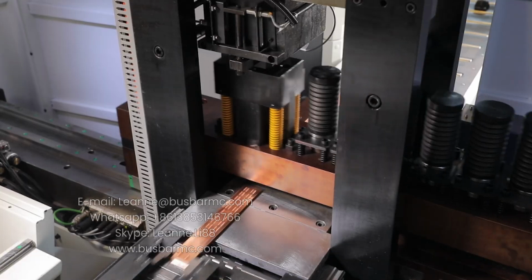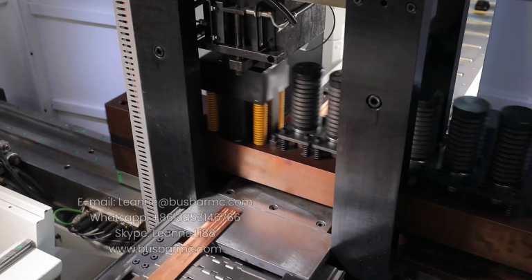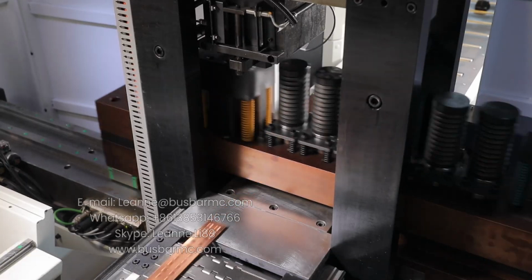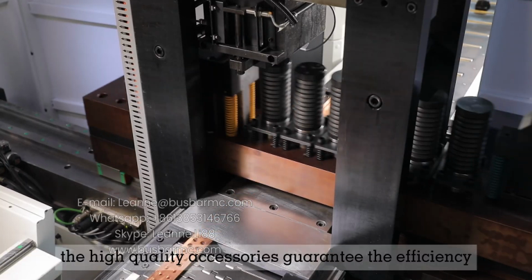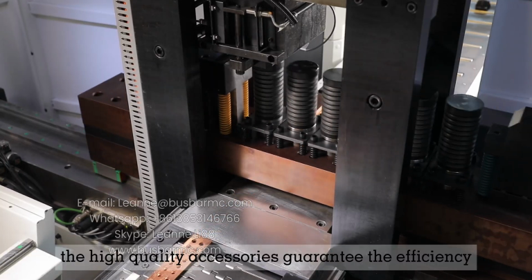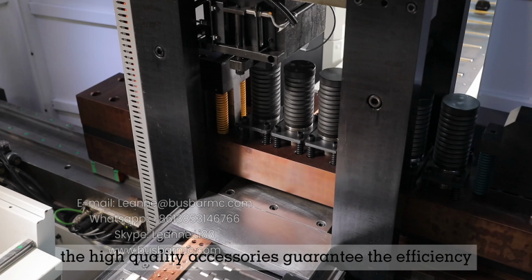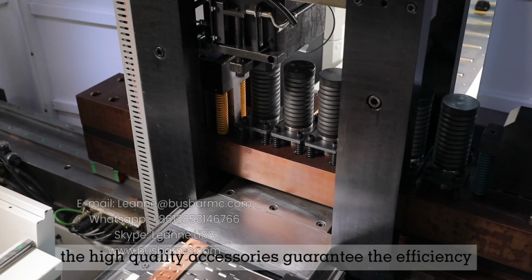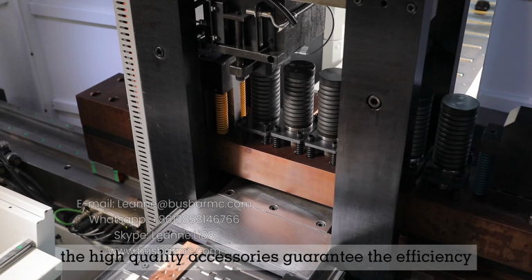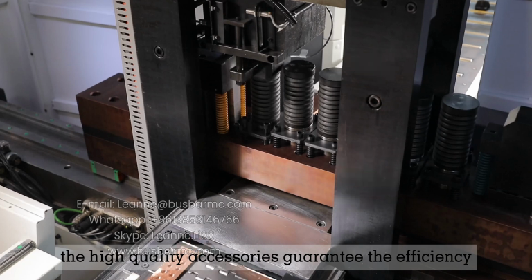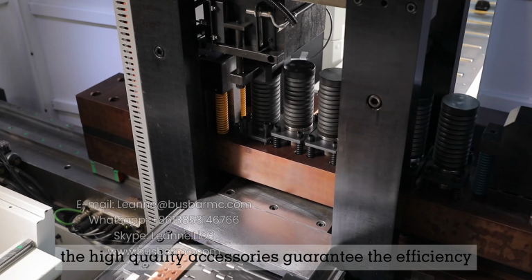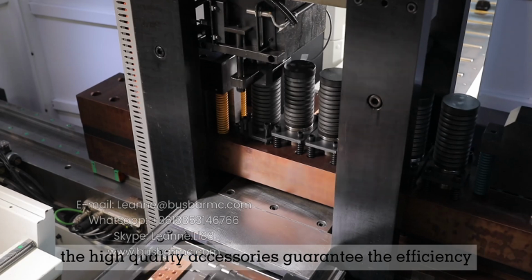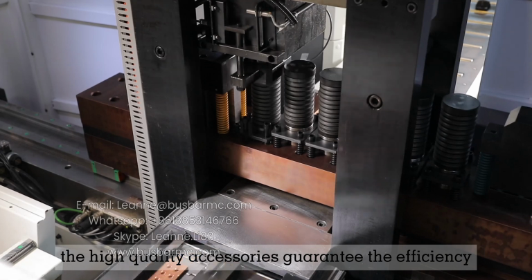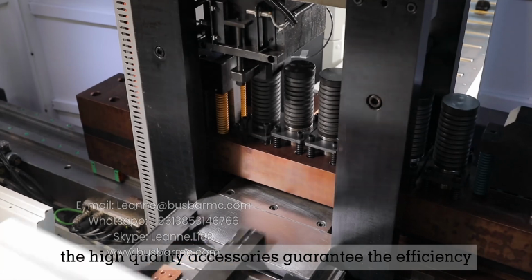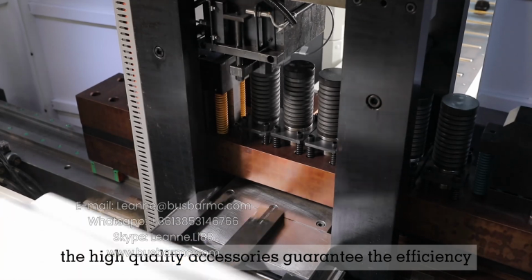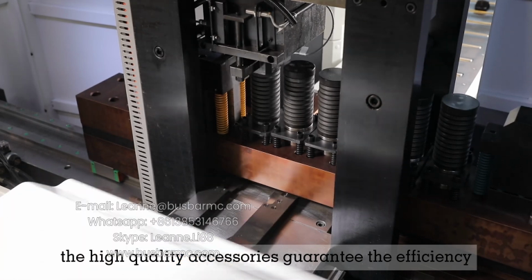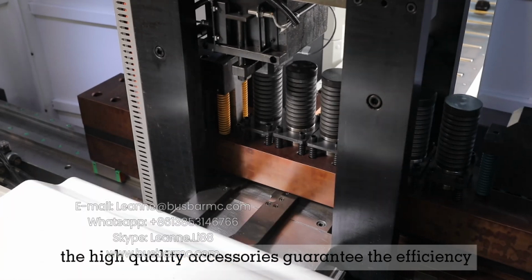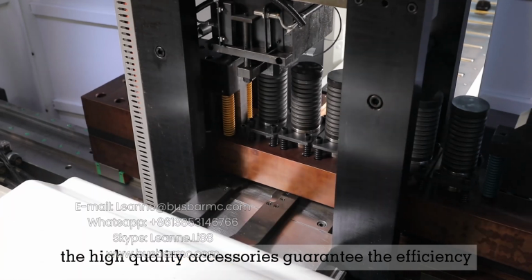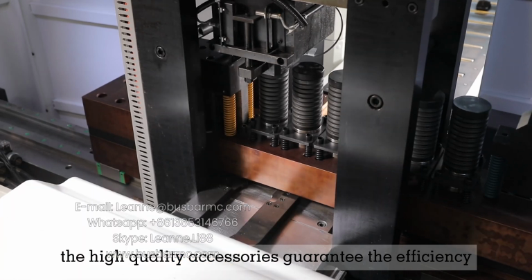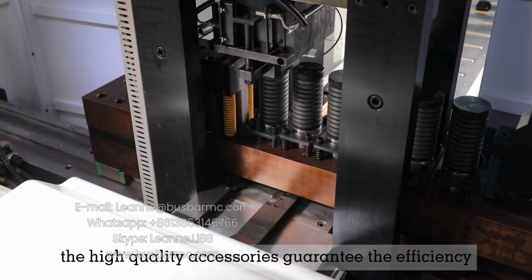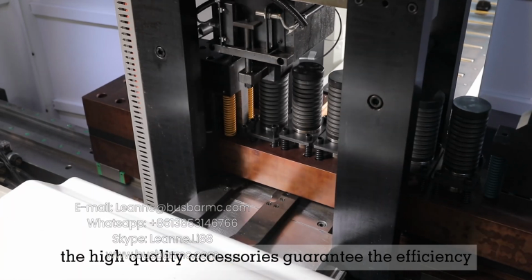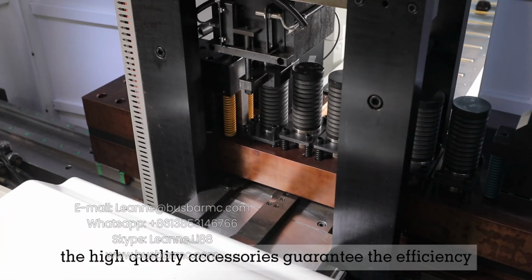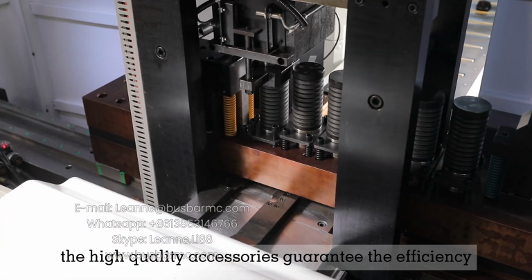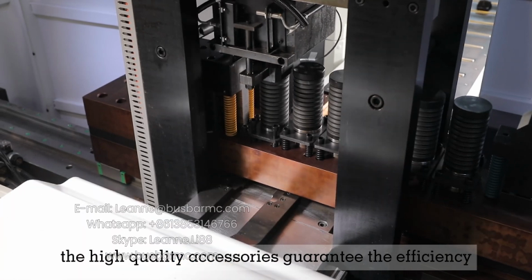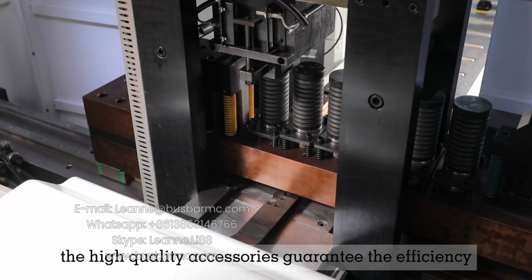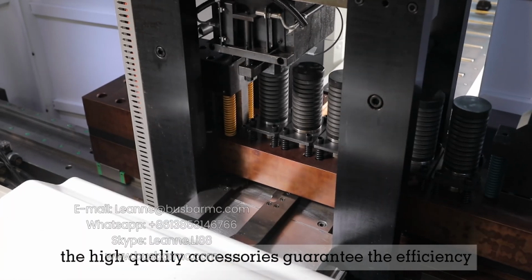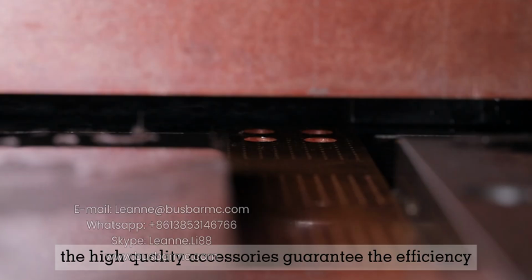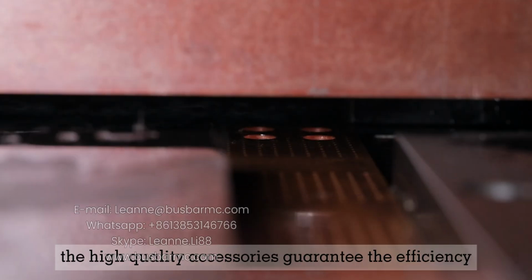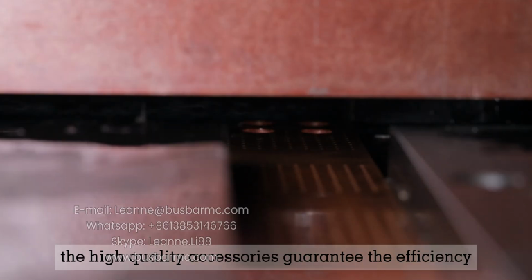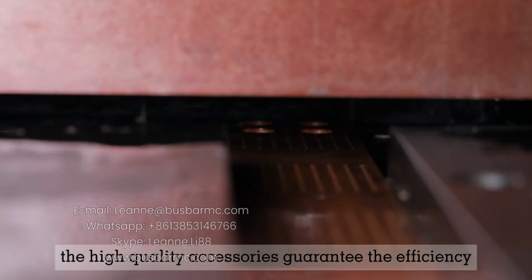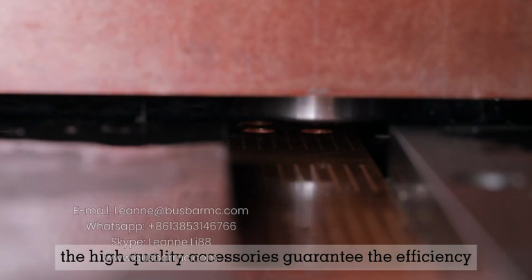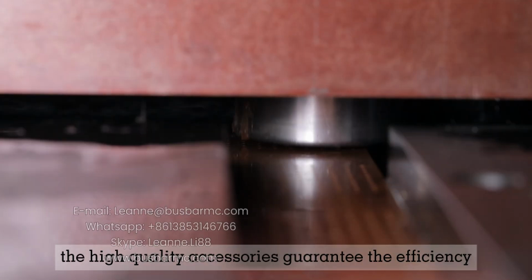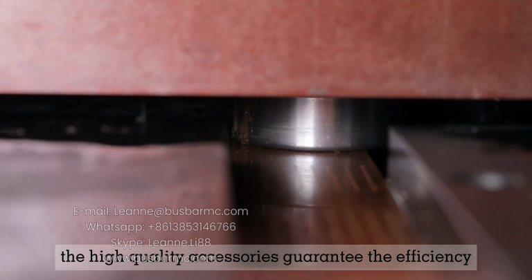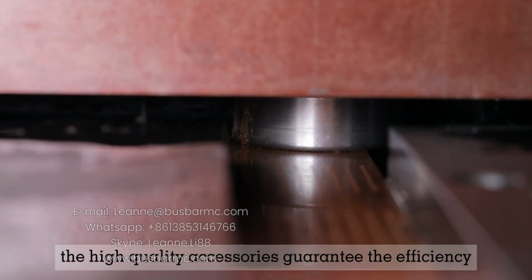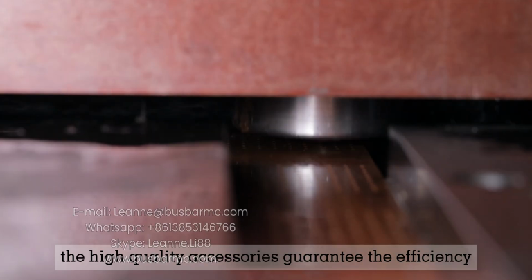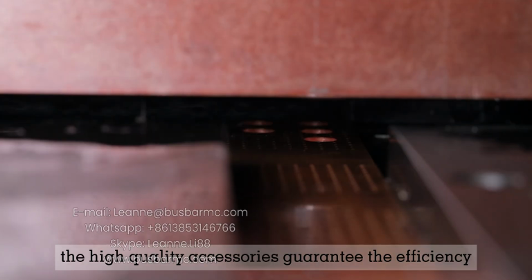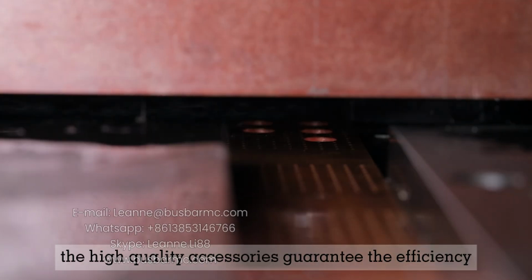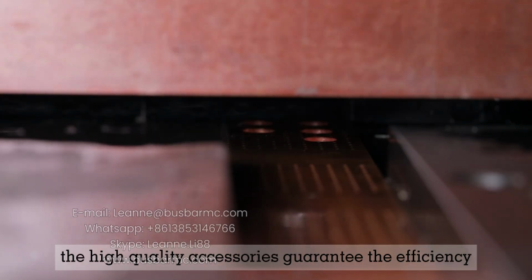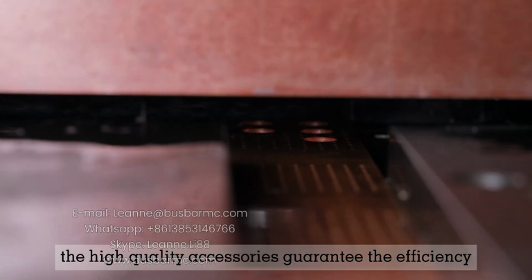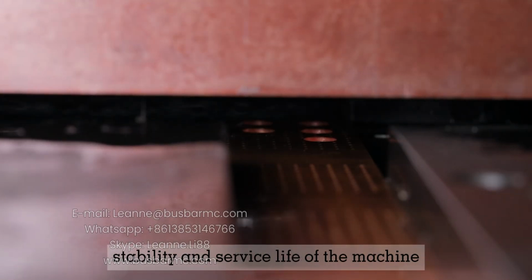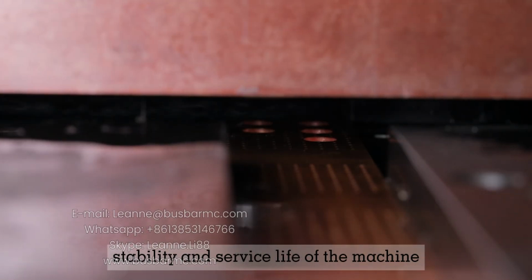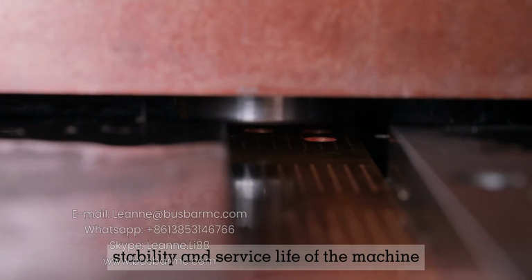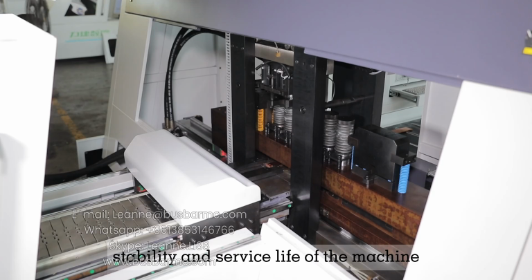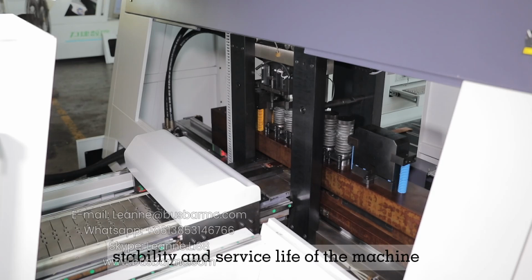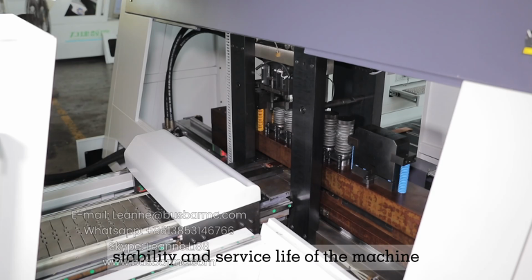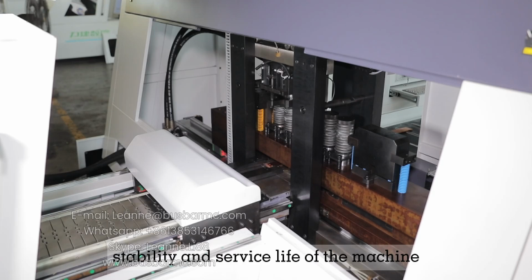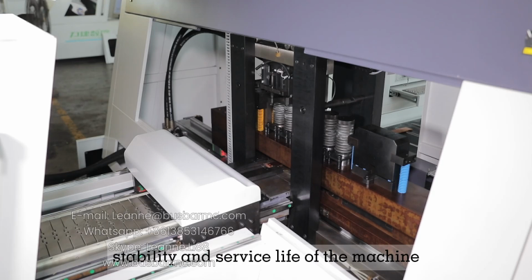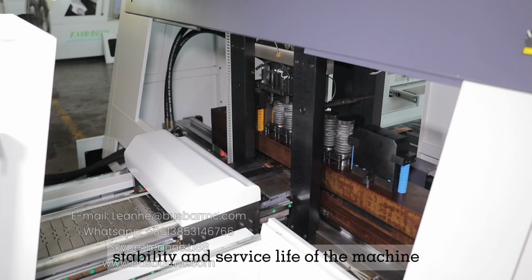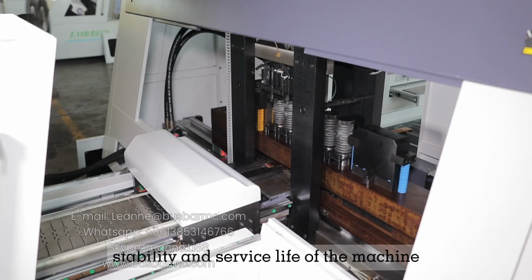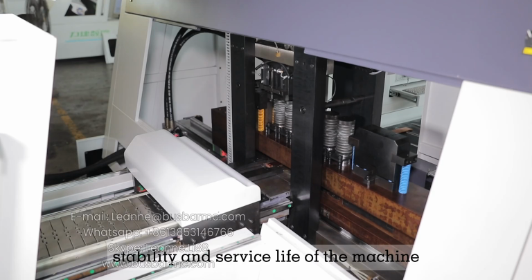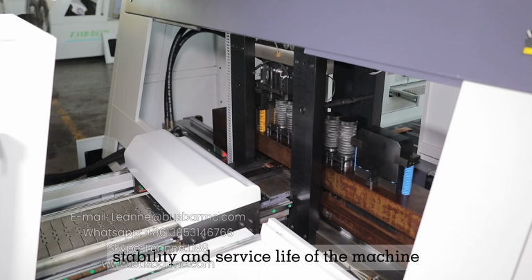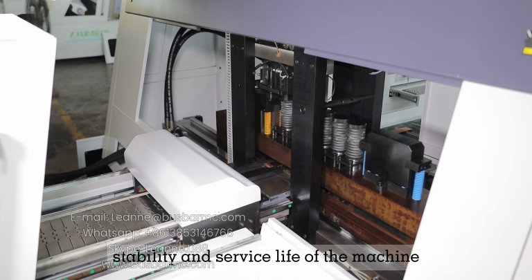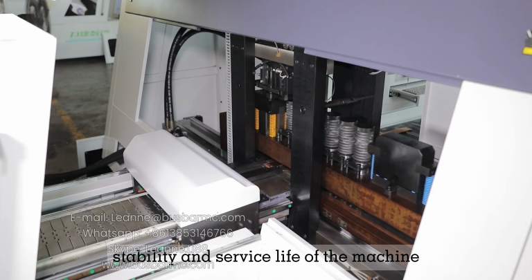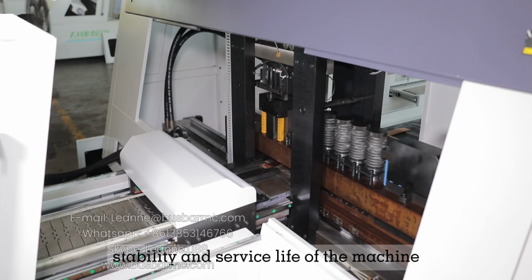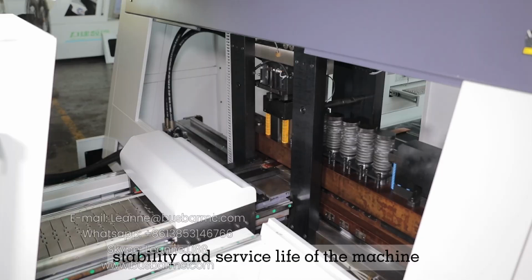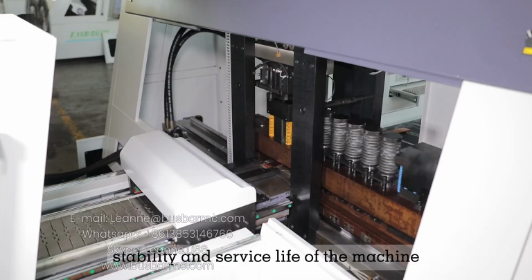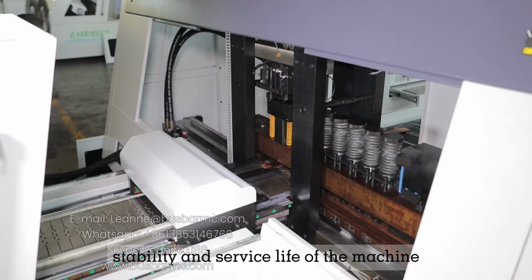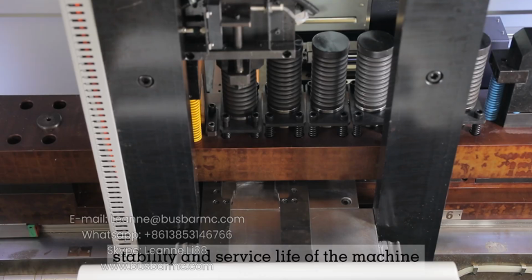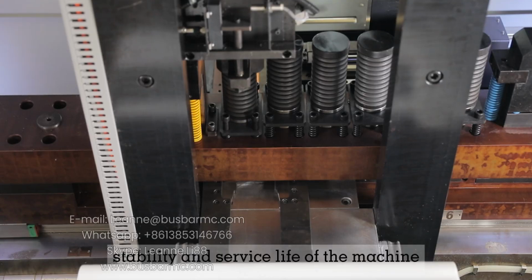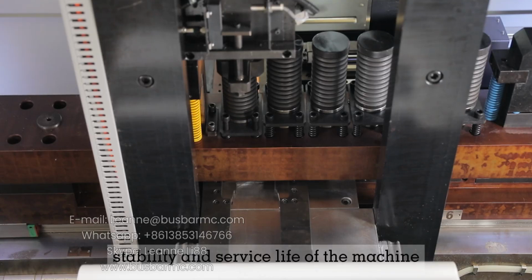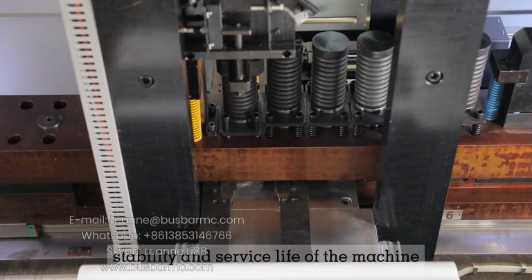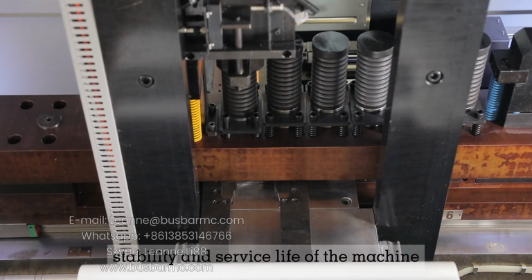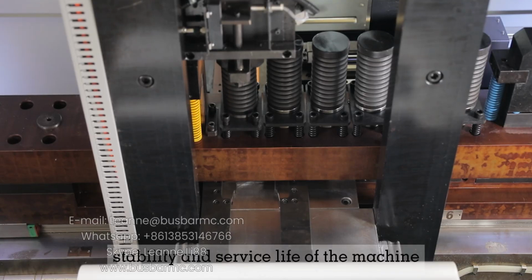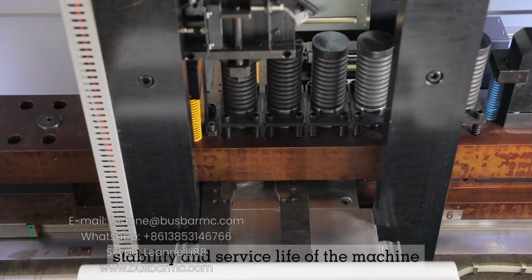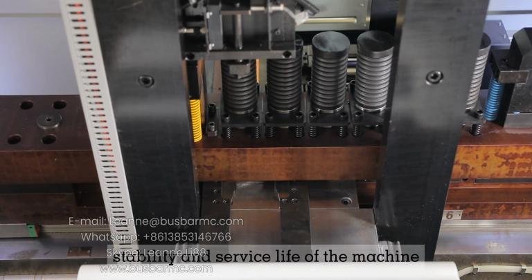The high-quality accessories guarantee the efficiency, stability, and service life of the machine.